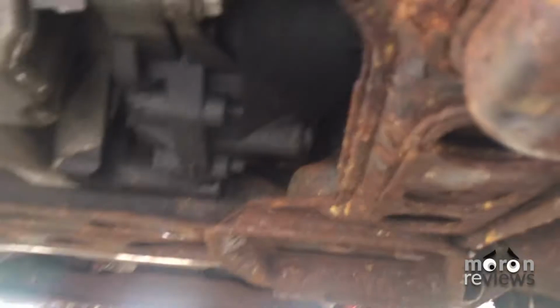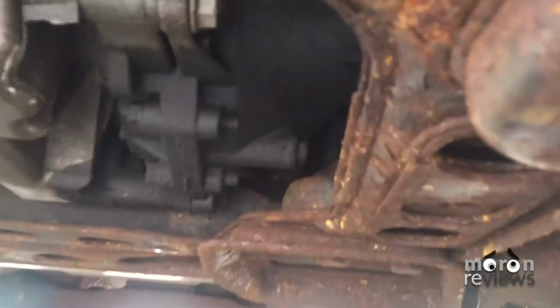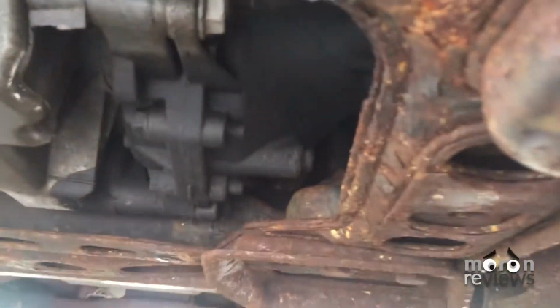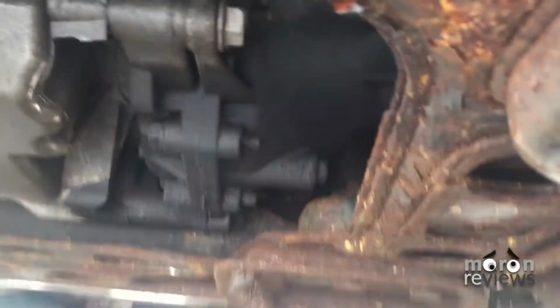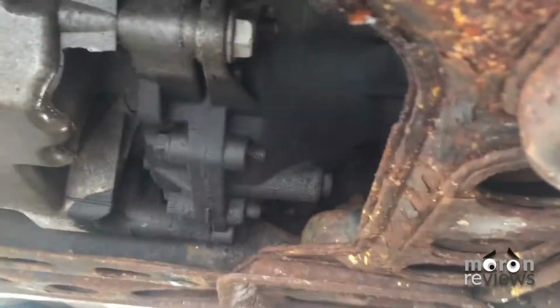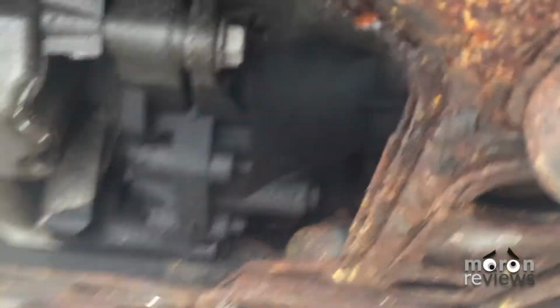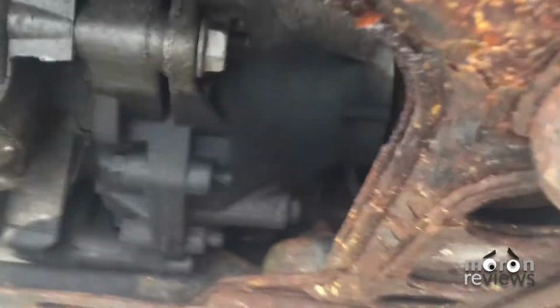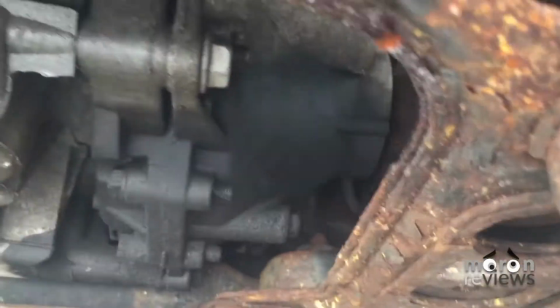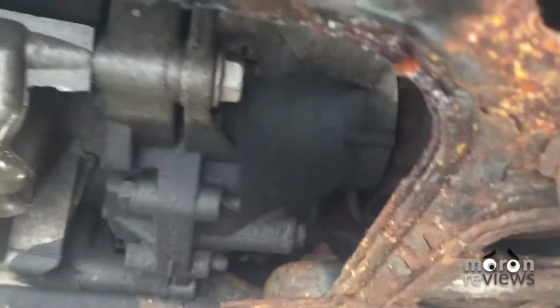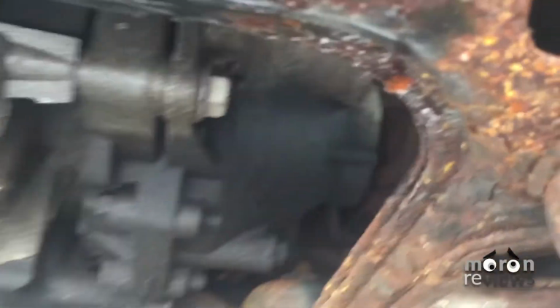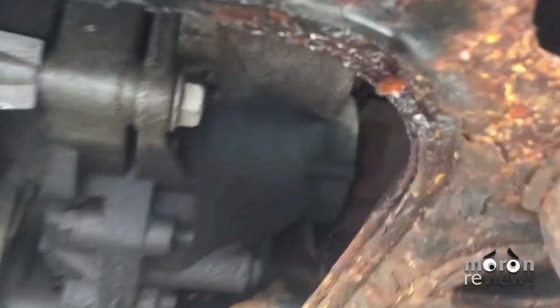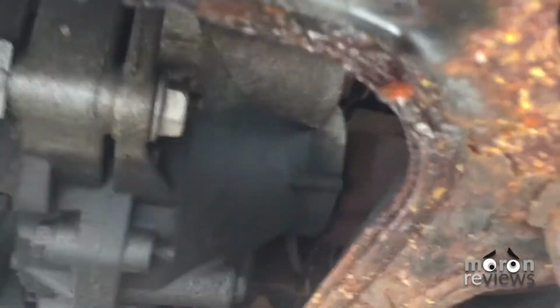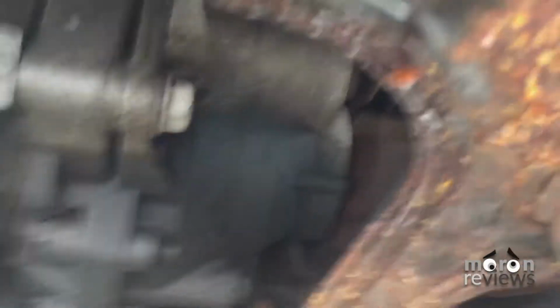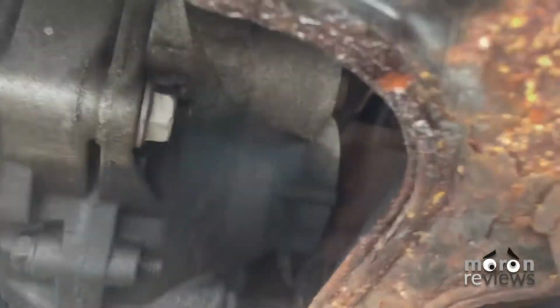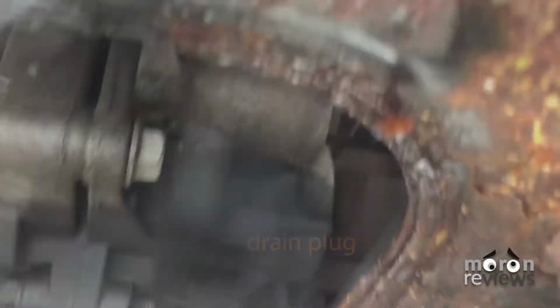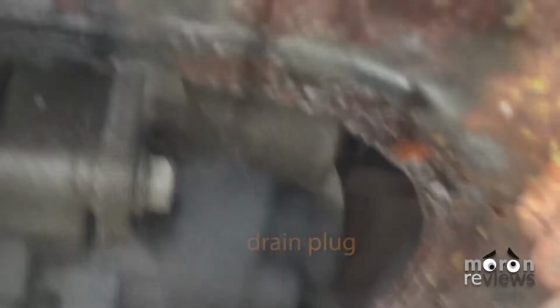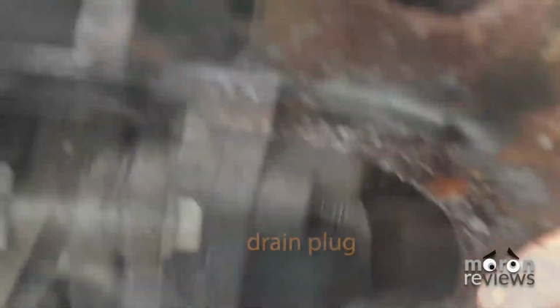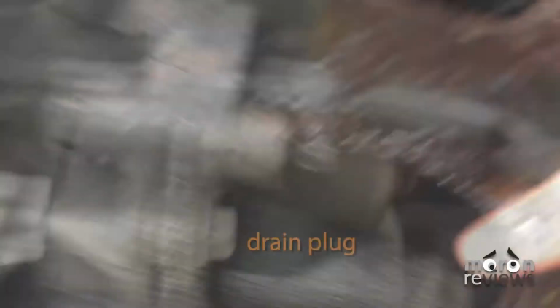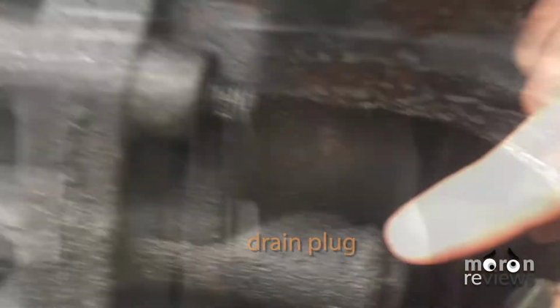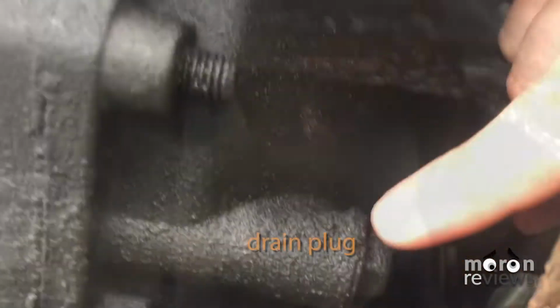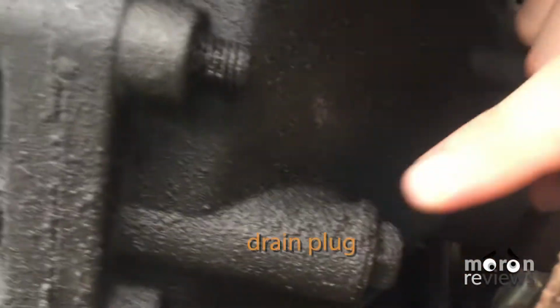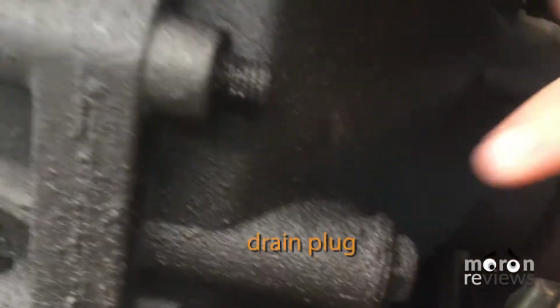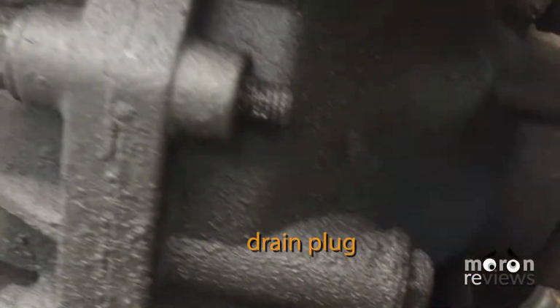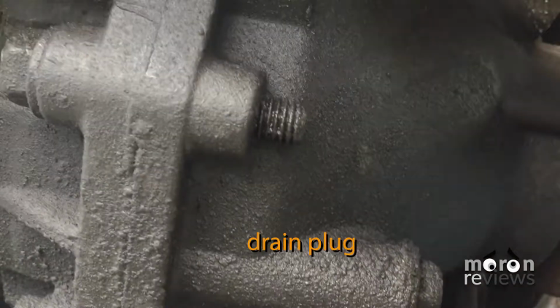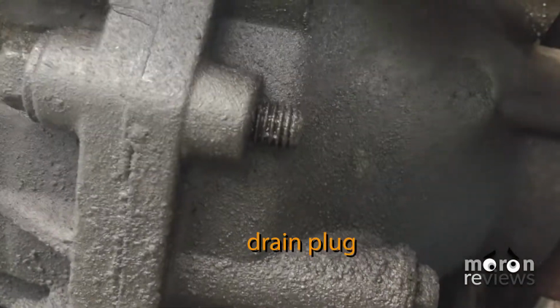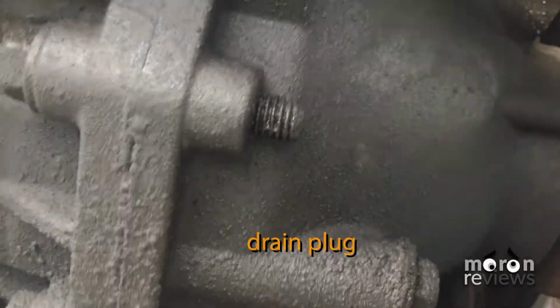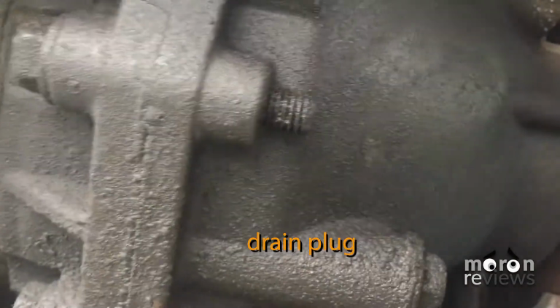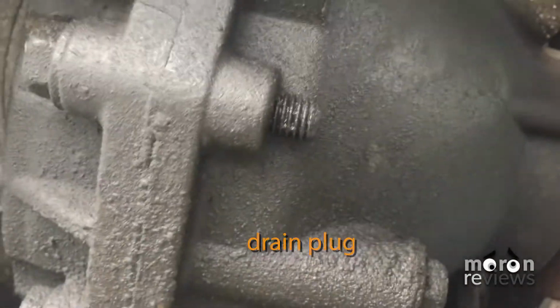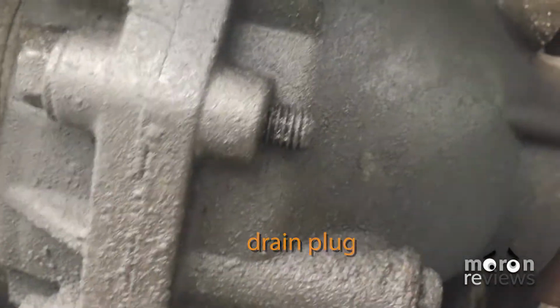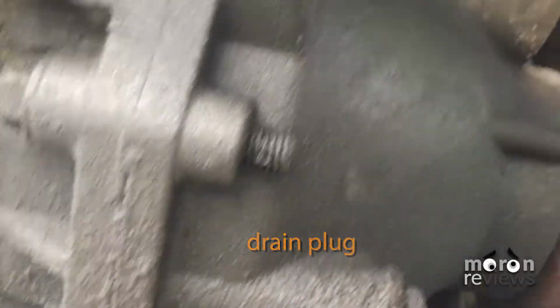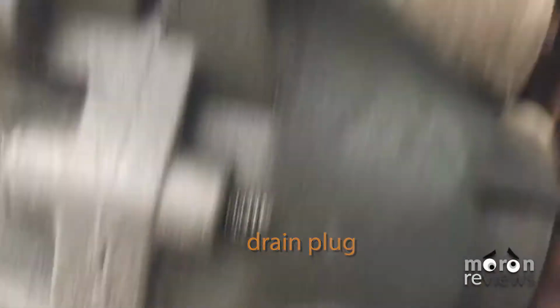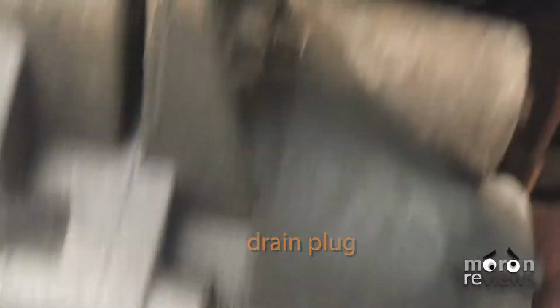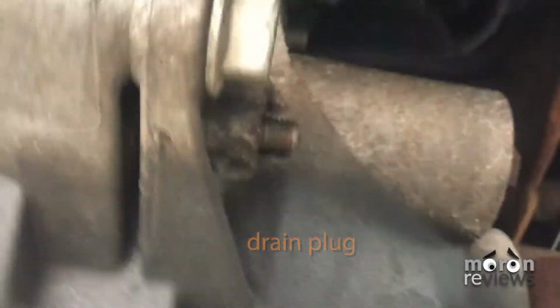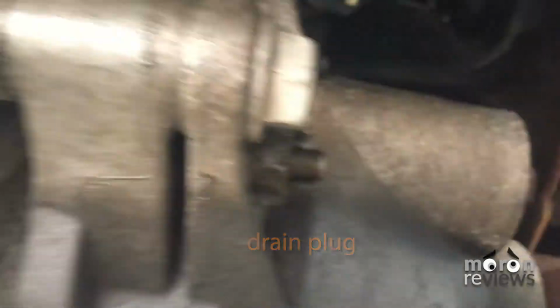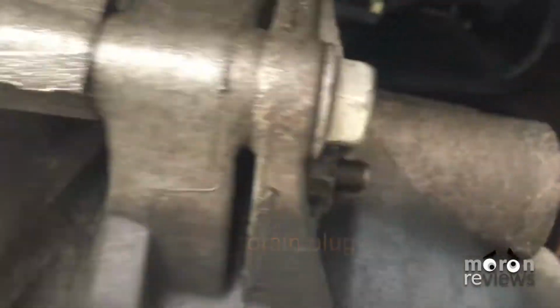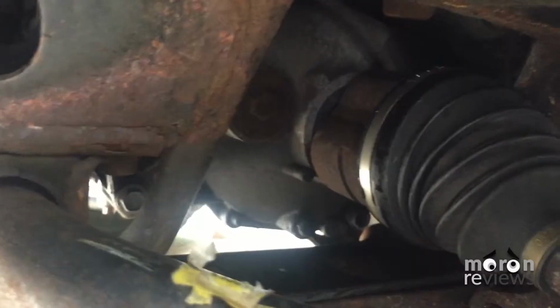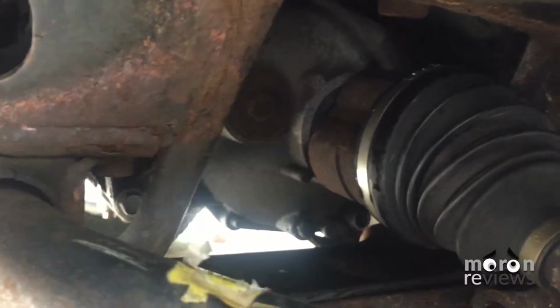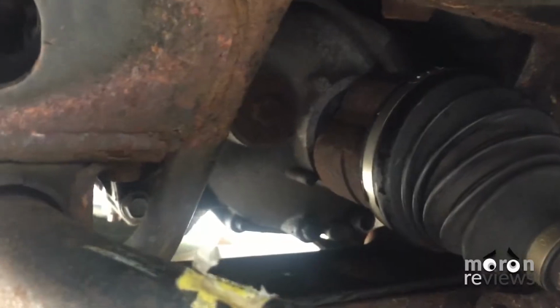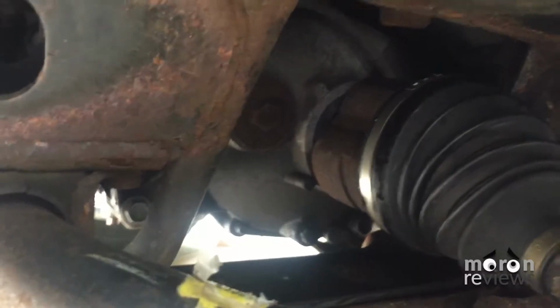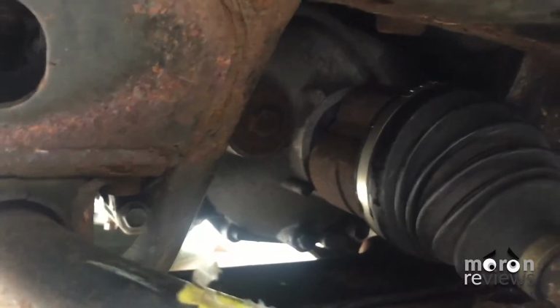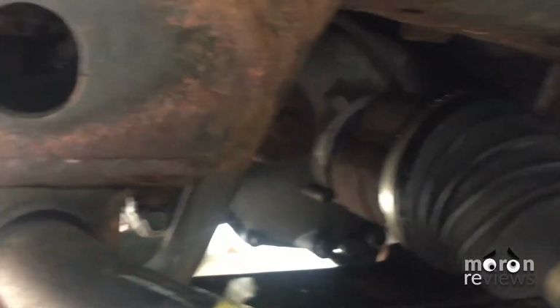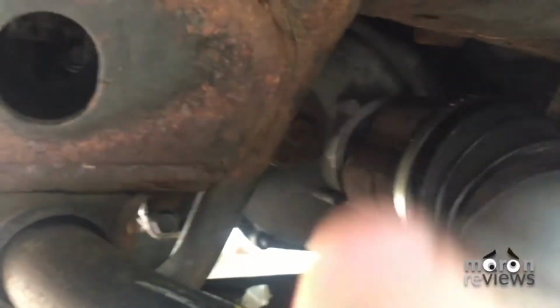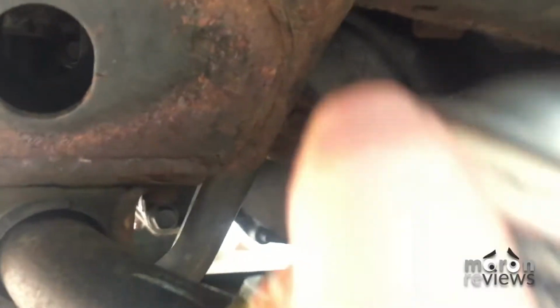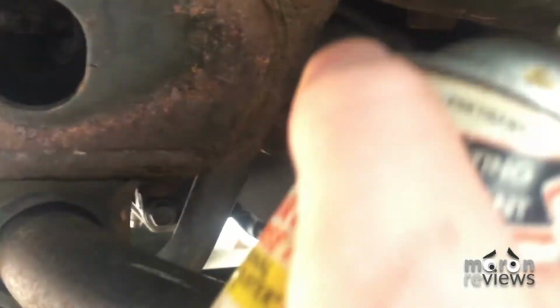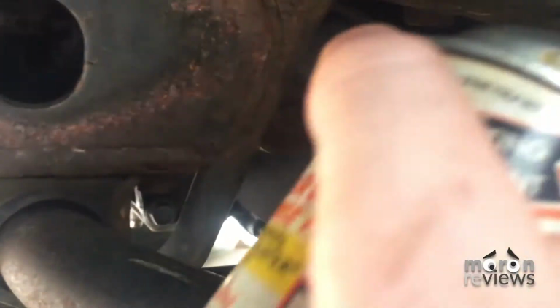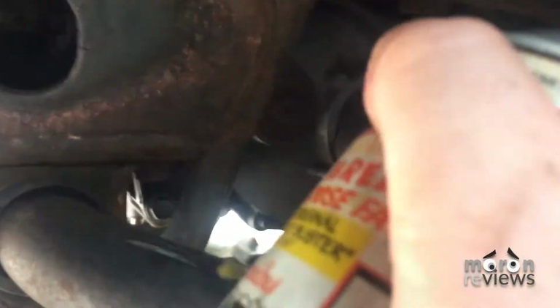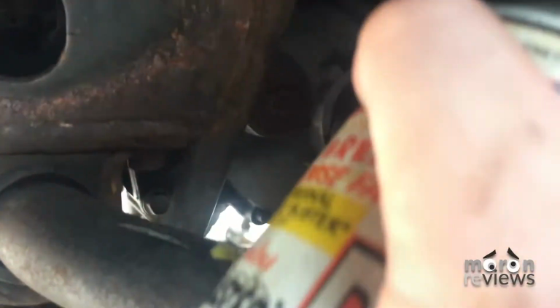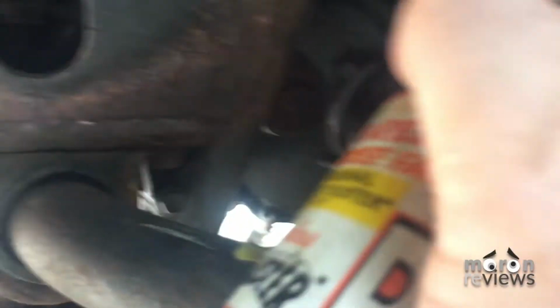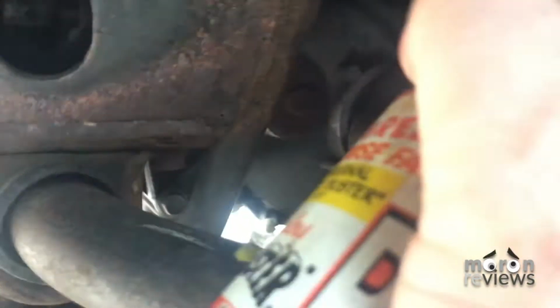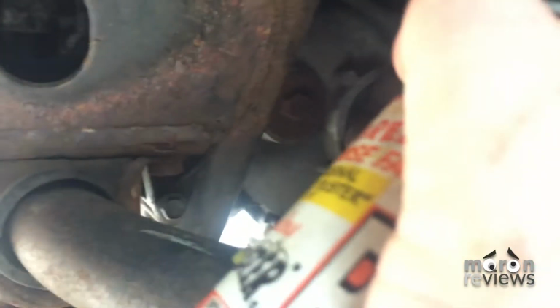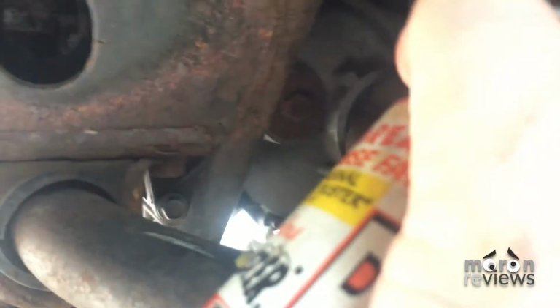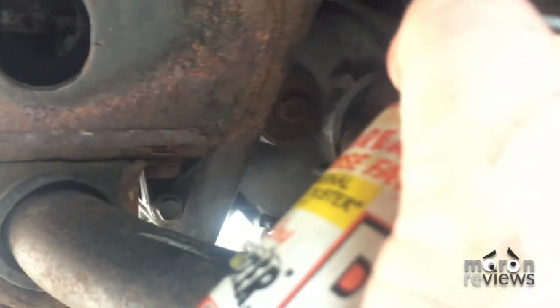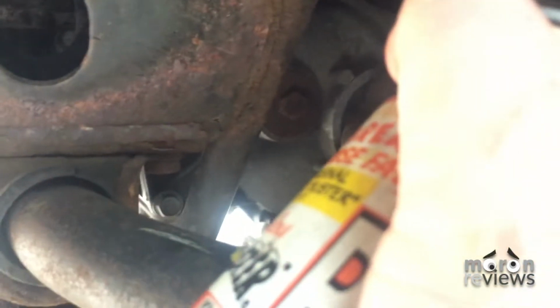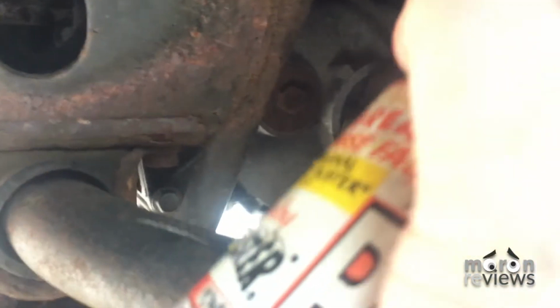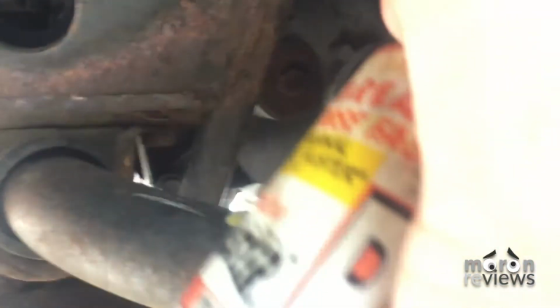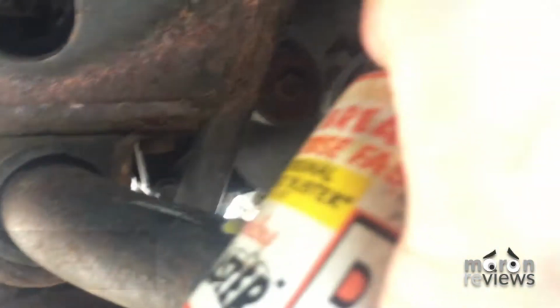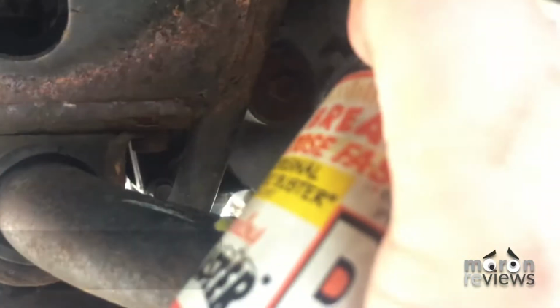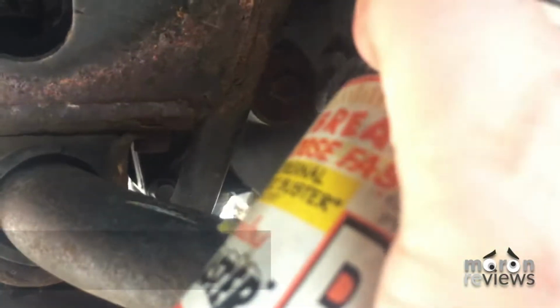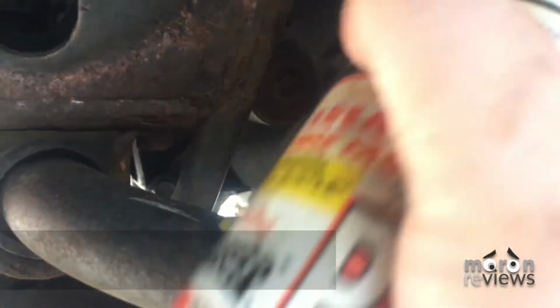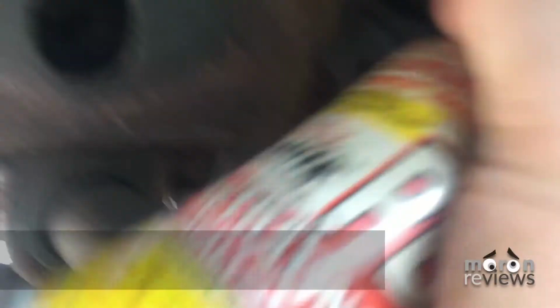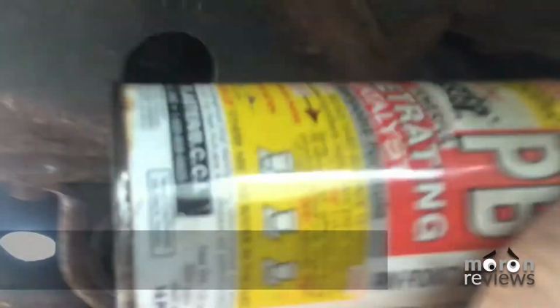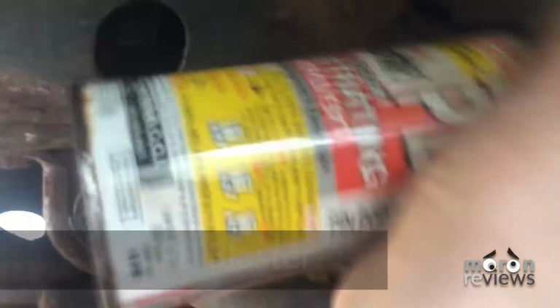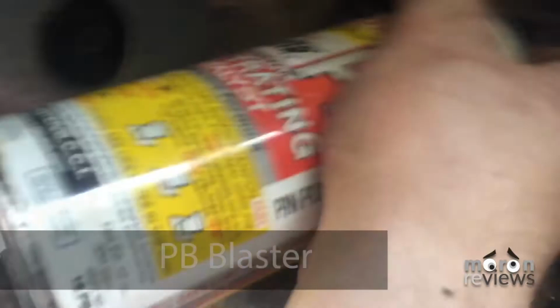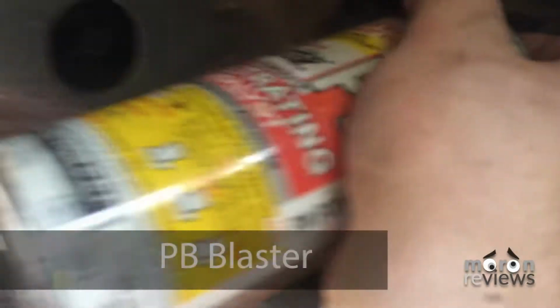The front differential is actually attached to the front of the transmission. Locate the fill and drain plugs. Start by spraying the fill plug with PB Blaster.